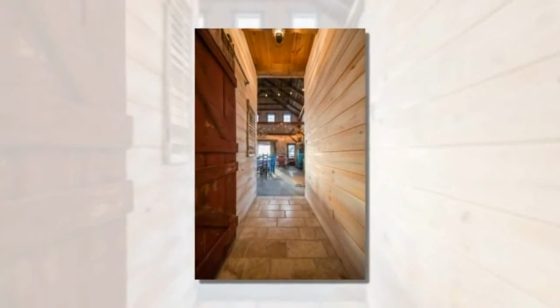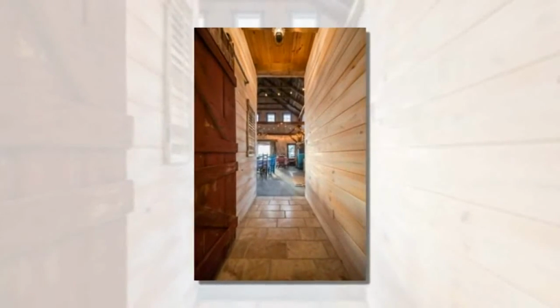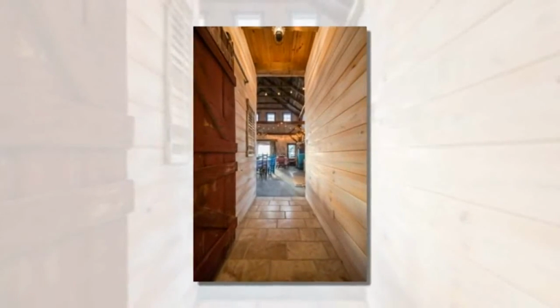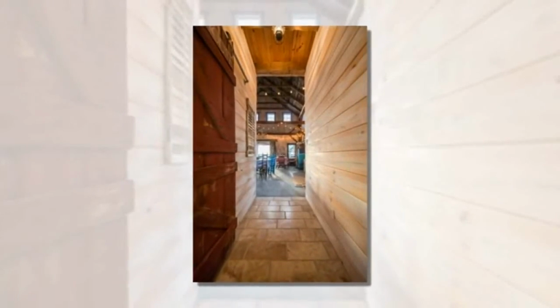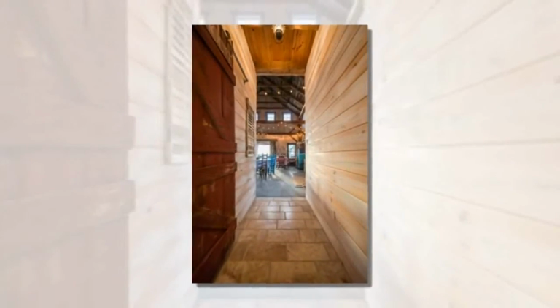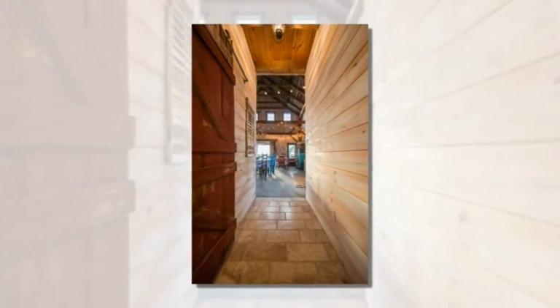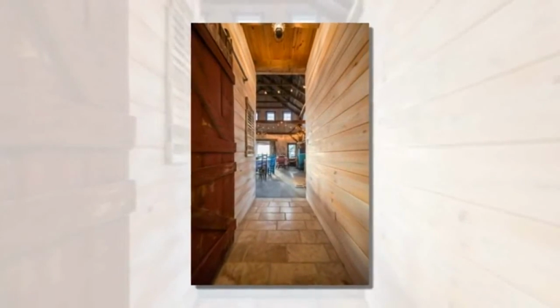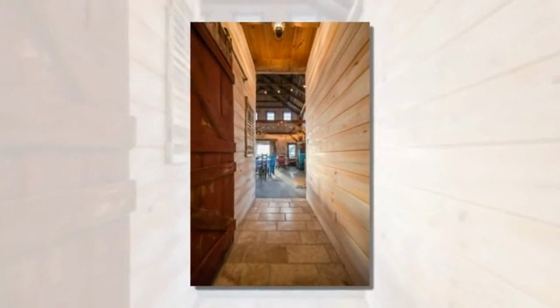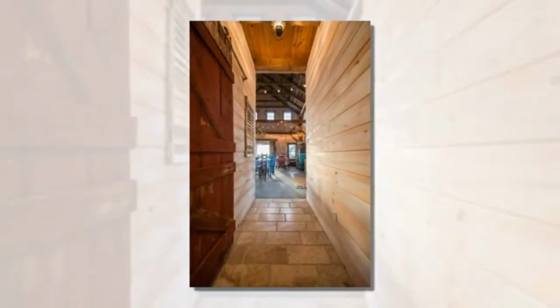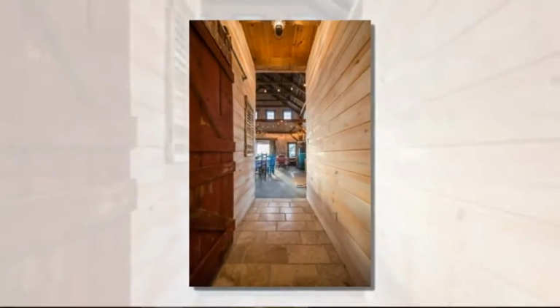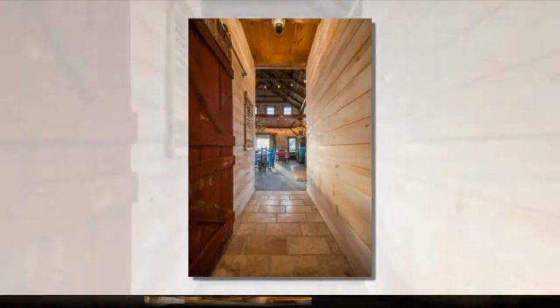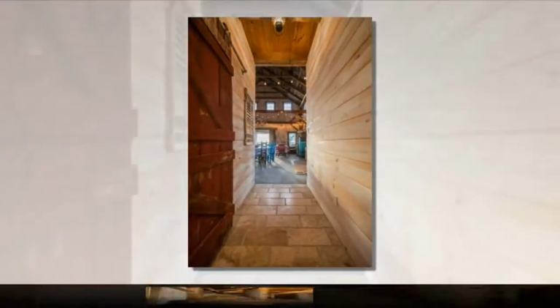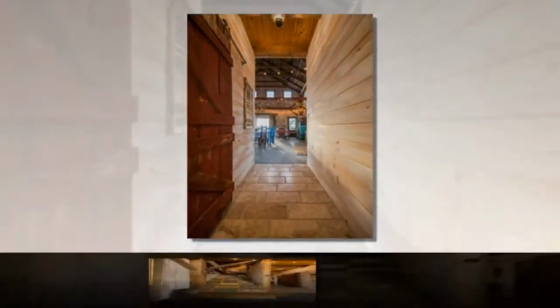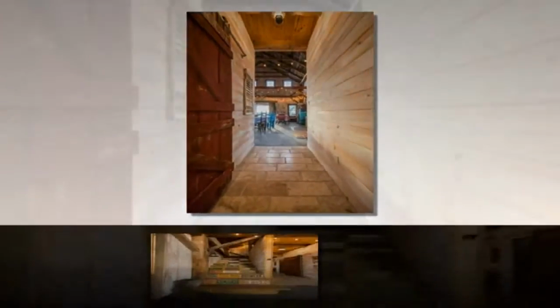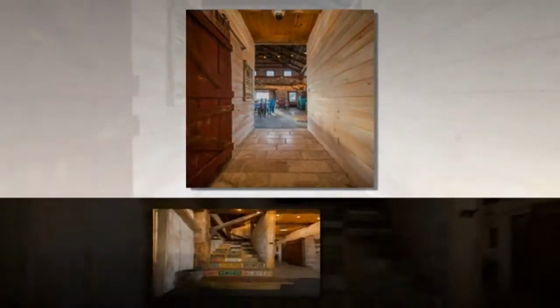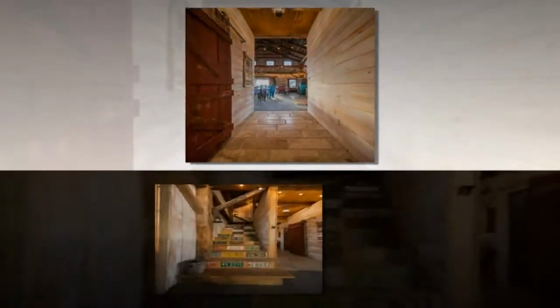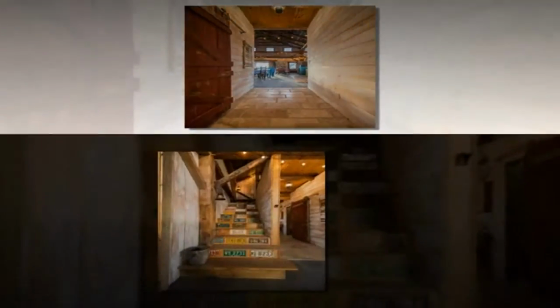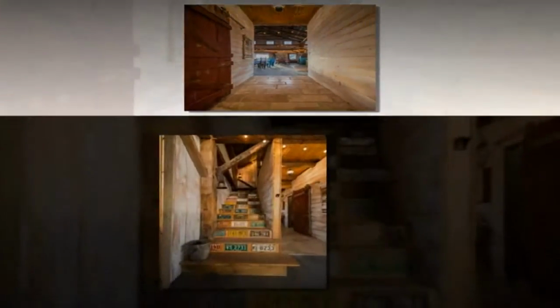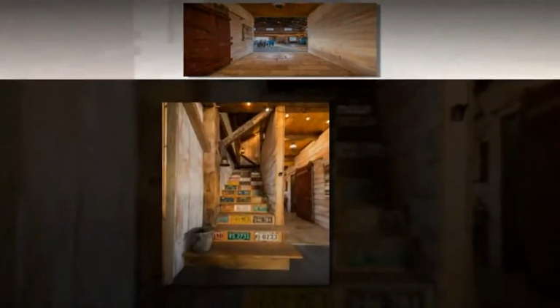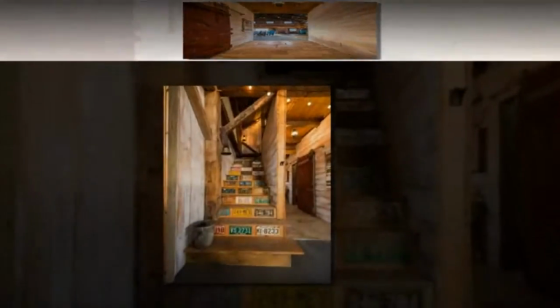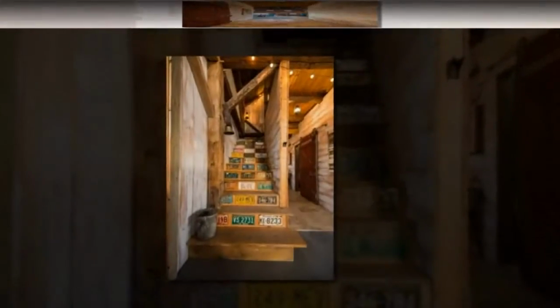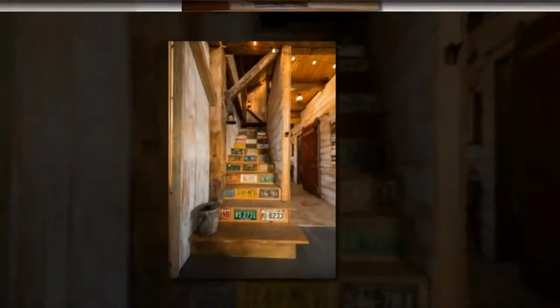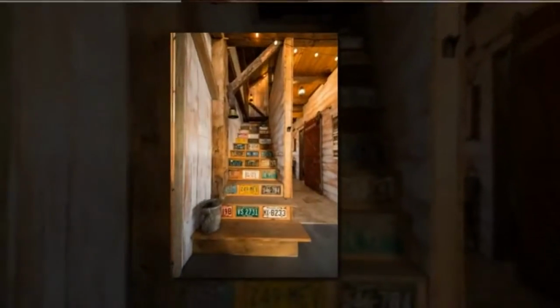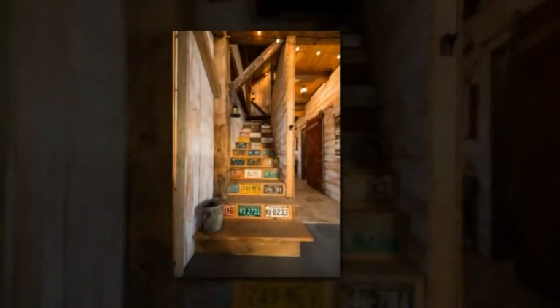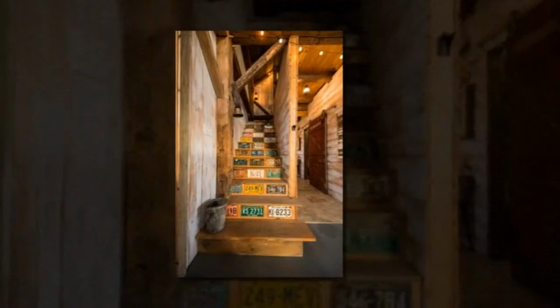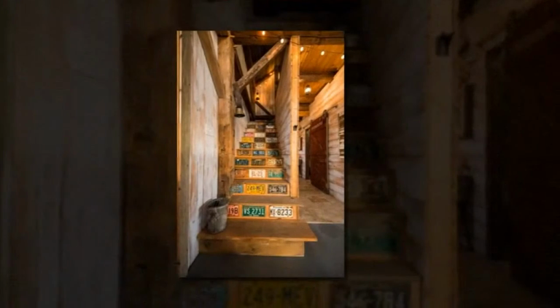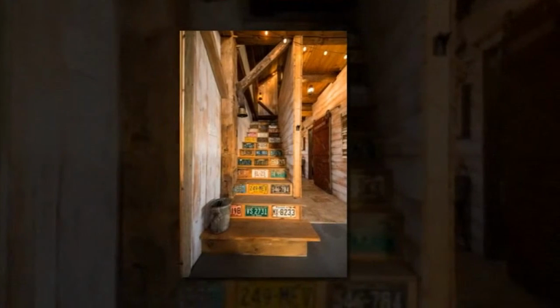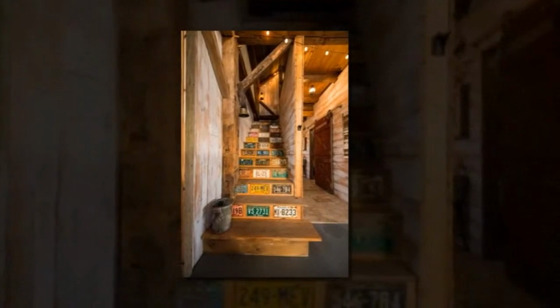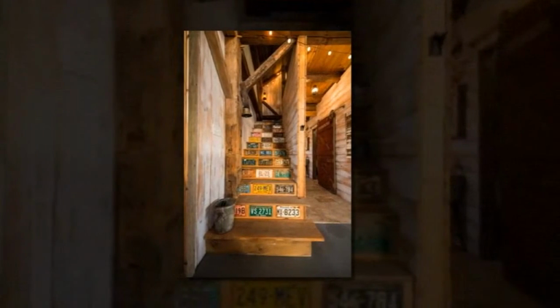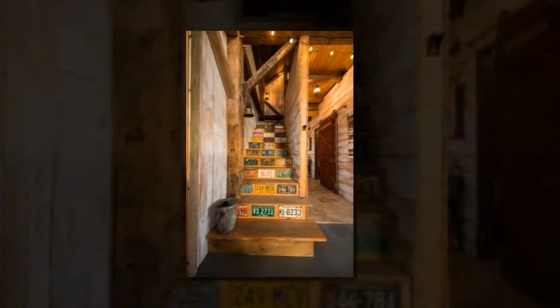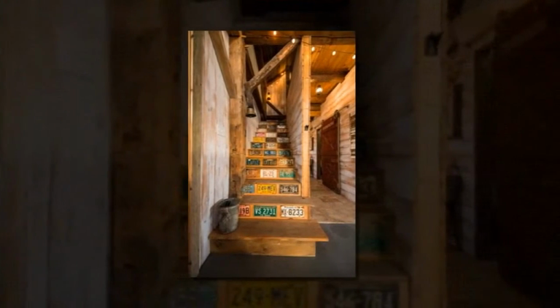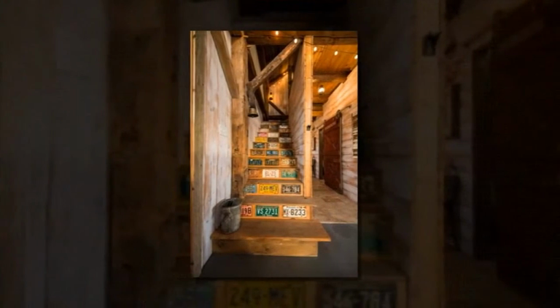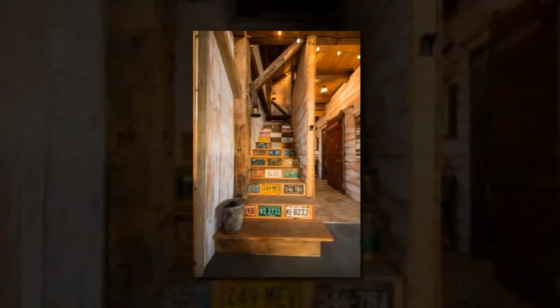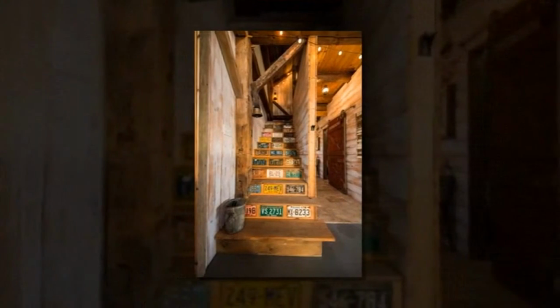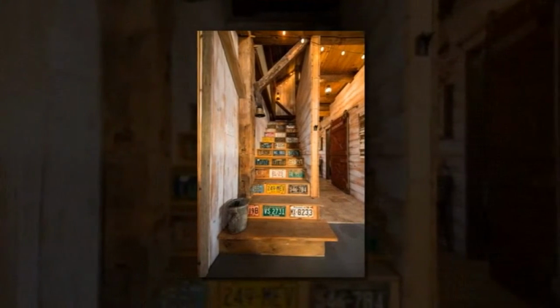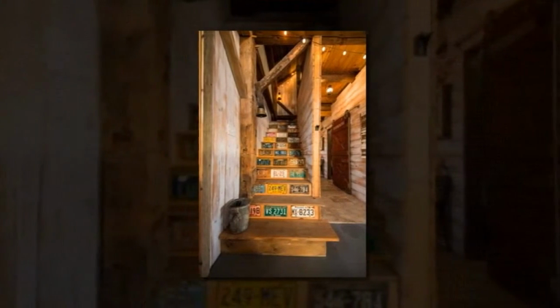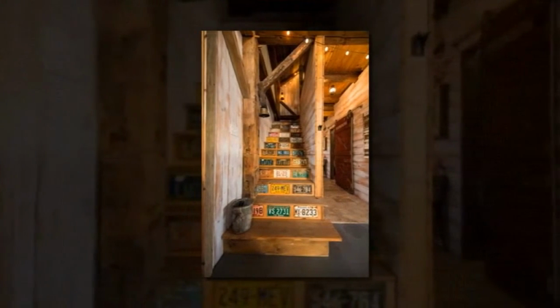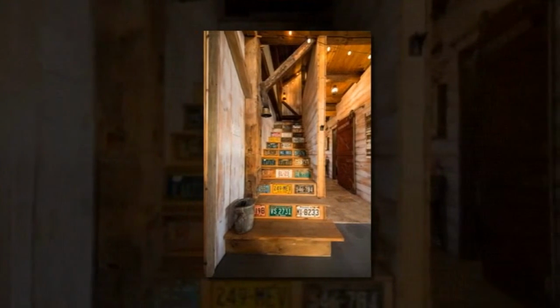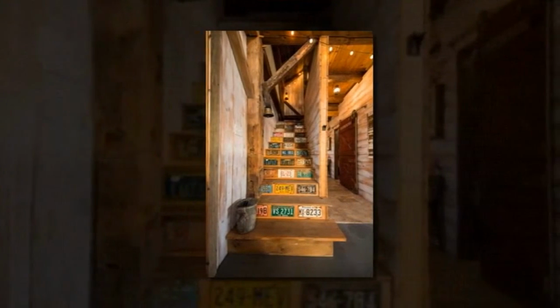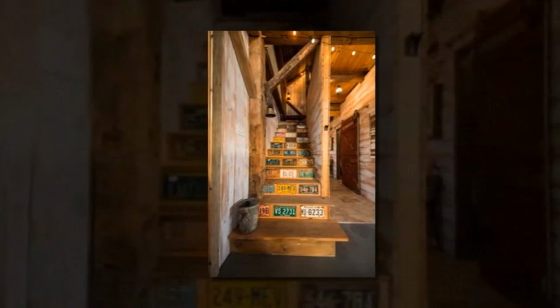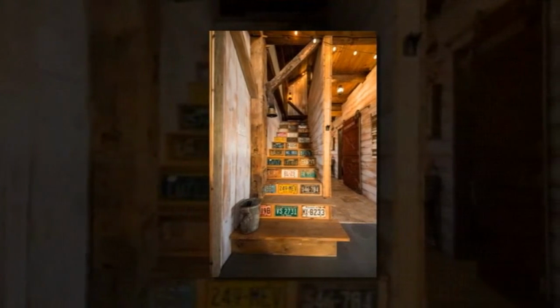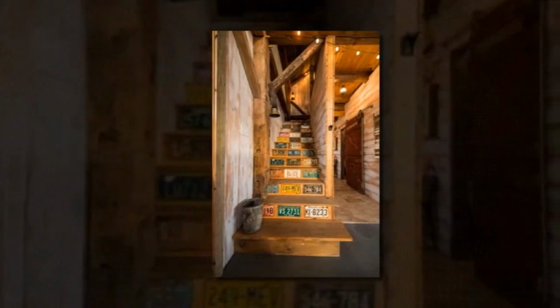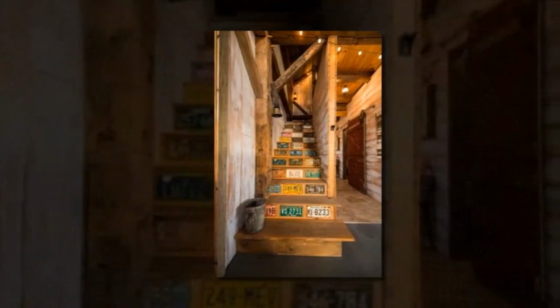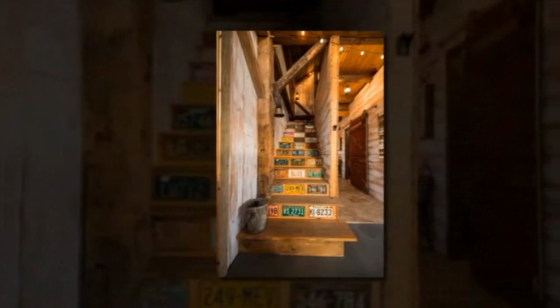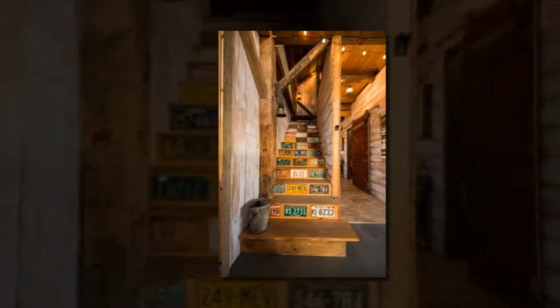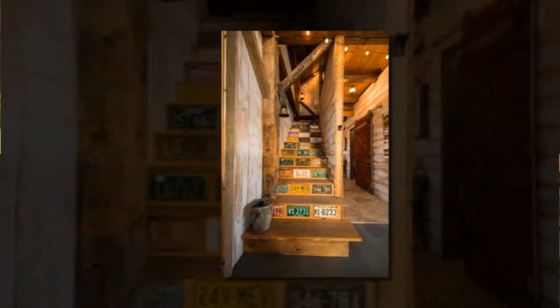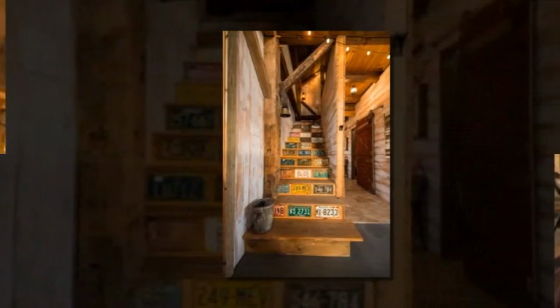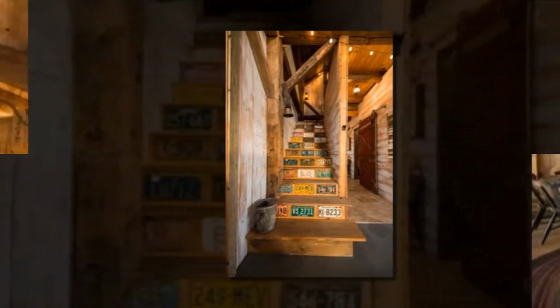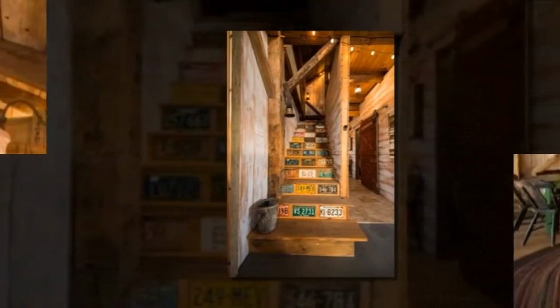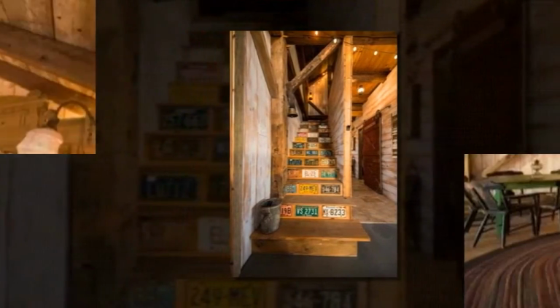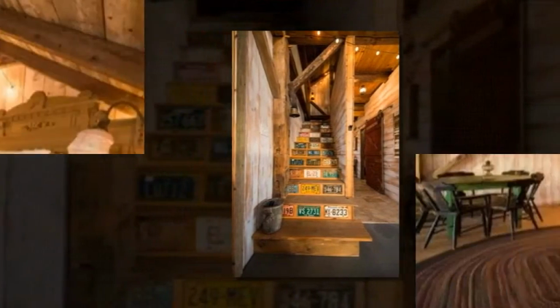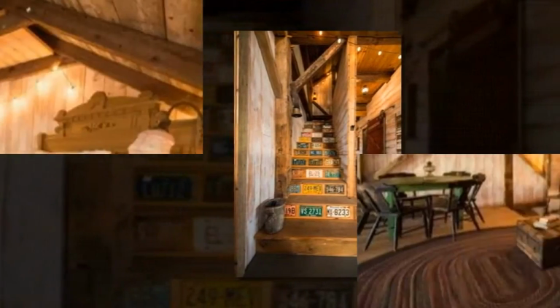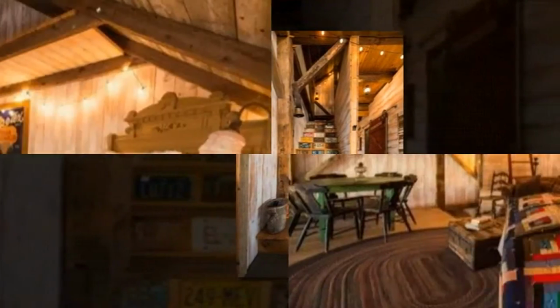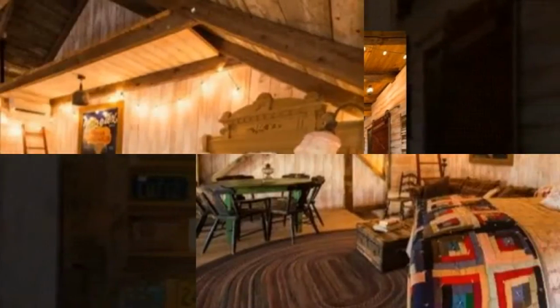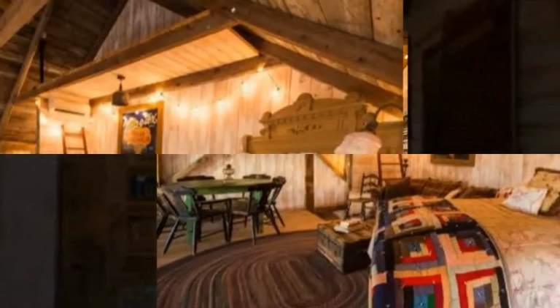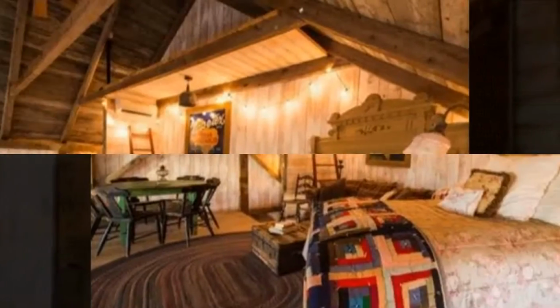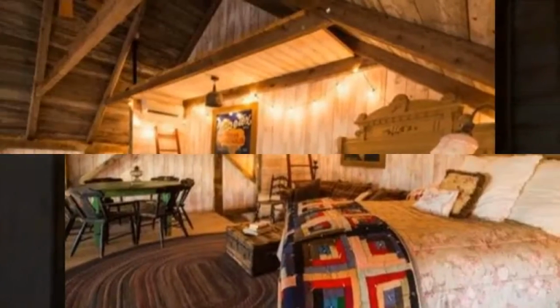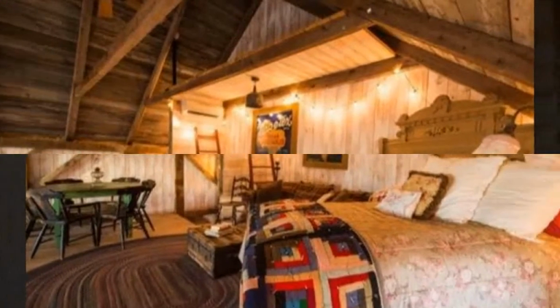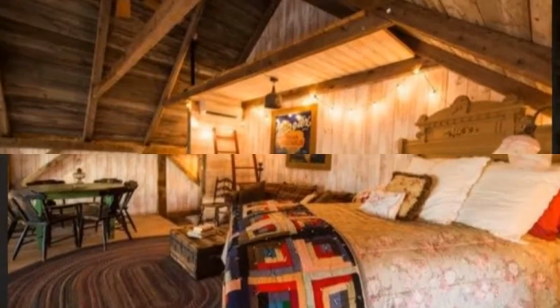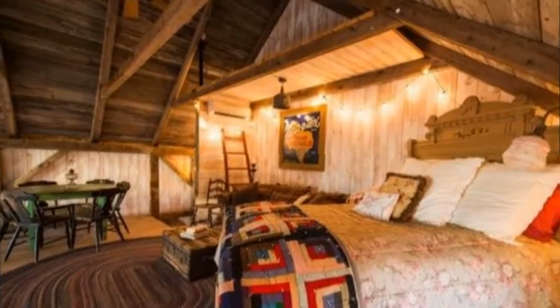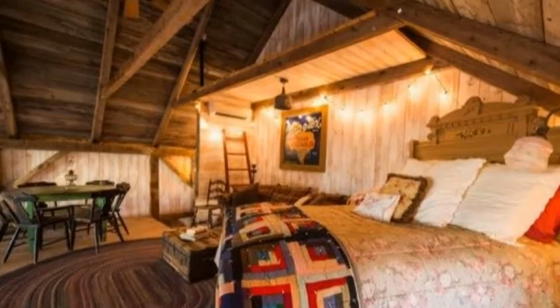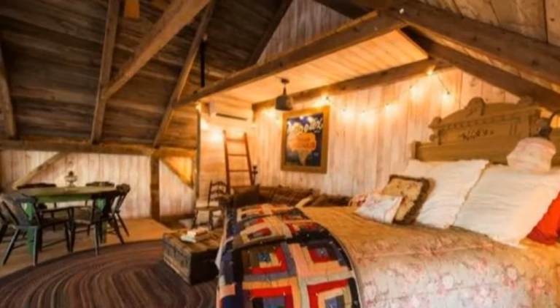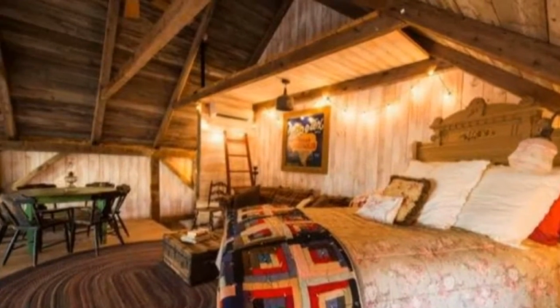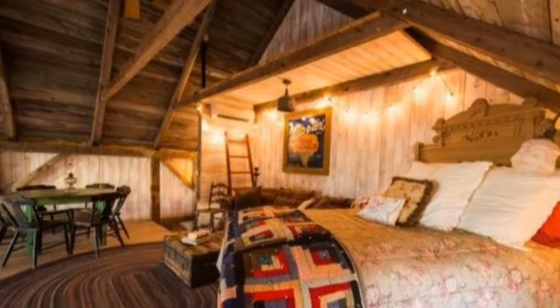Salvaged materials used to rebuild the cabin include the classic sliding barn door, the wood roof decking, and more.